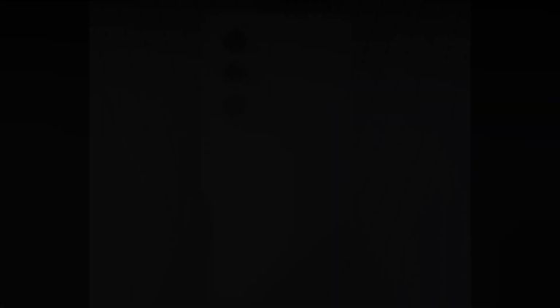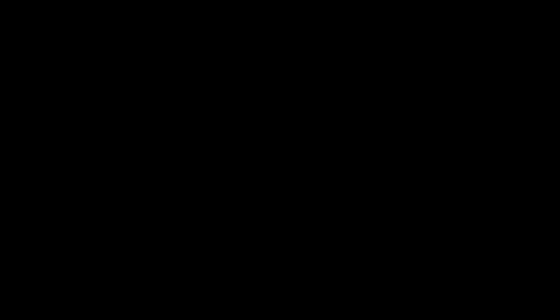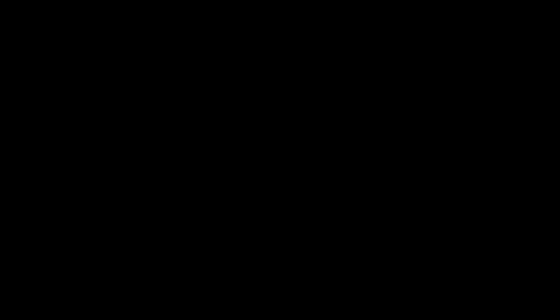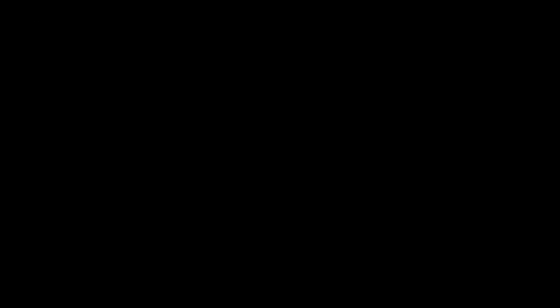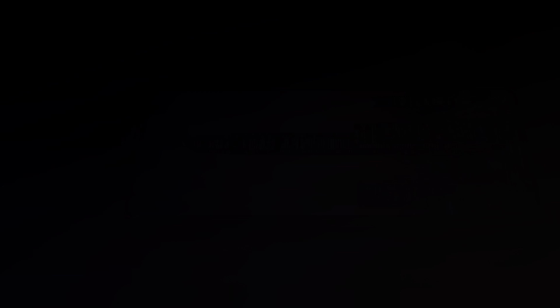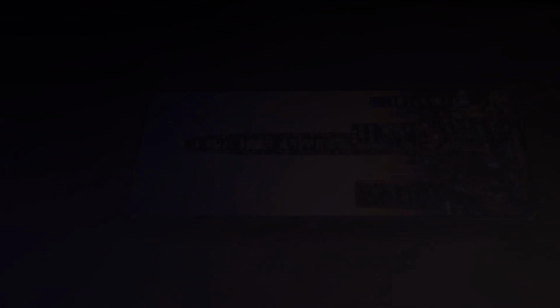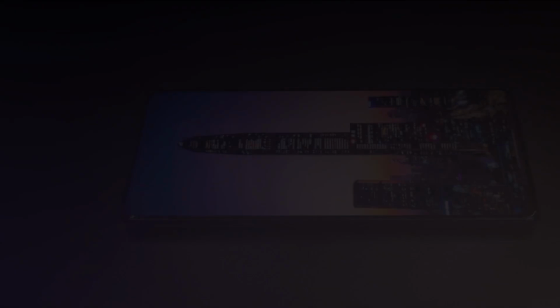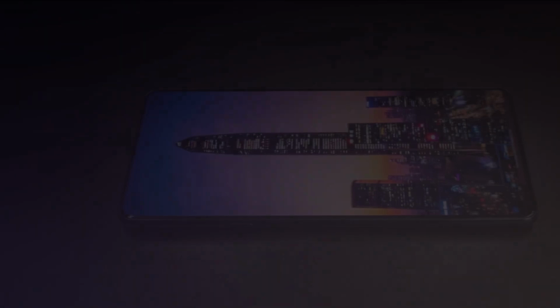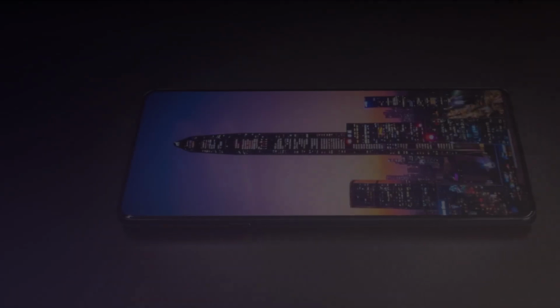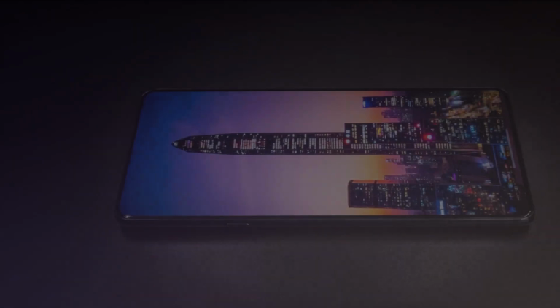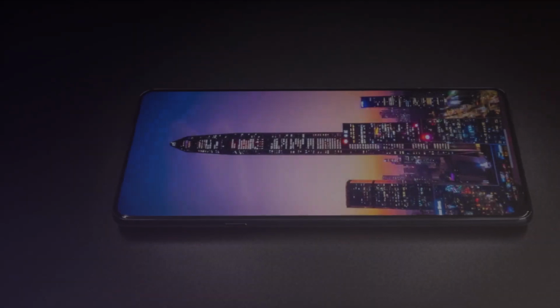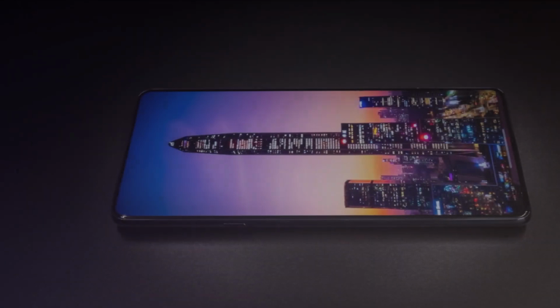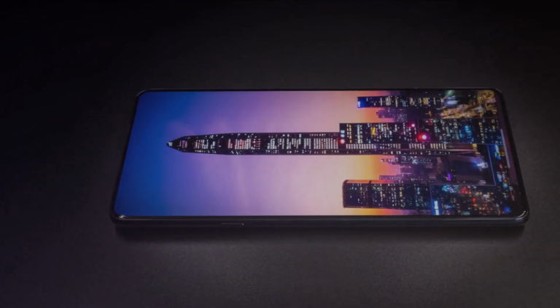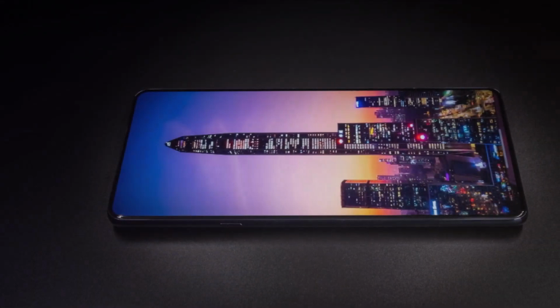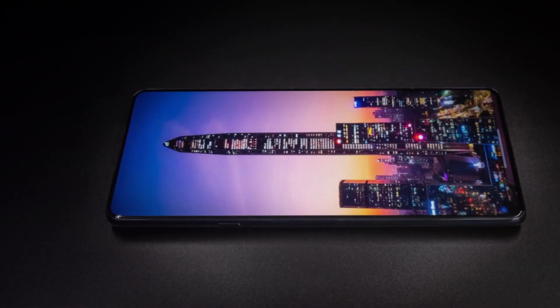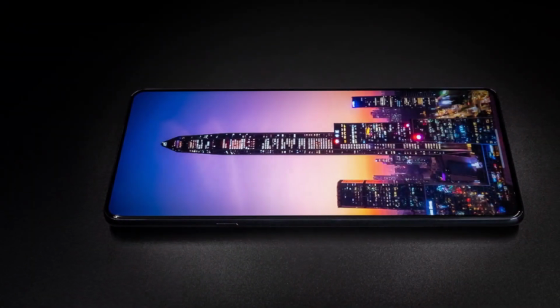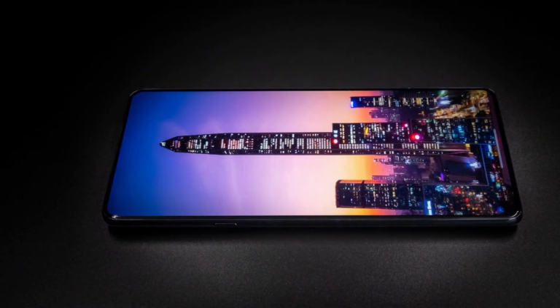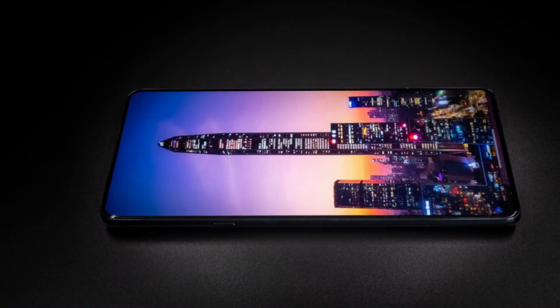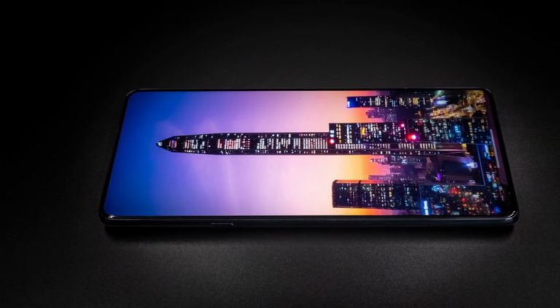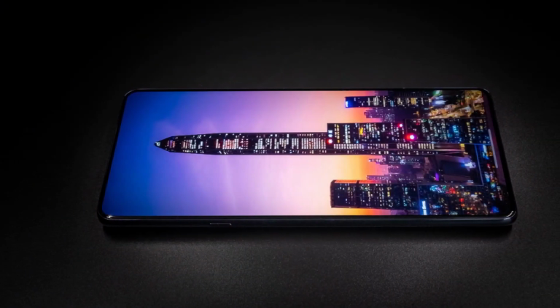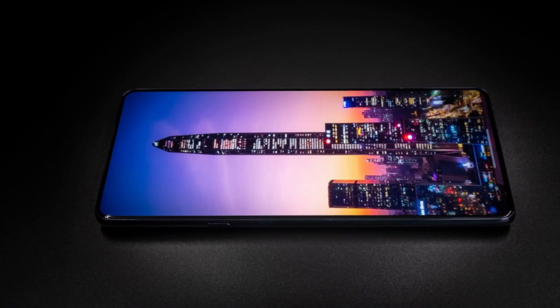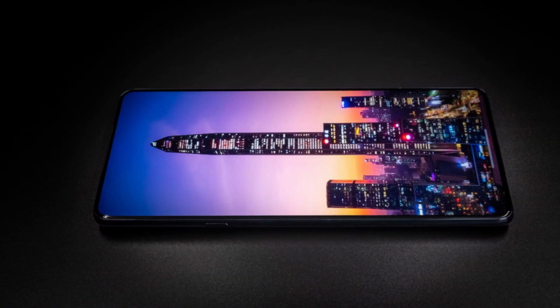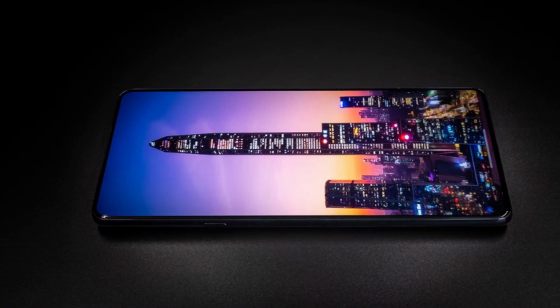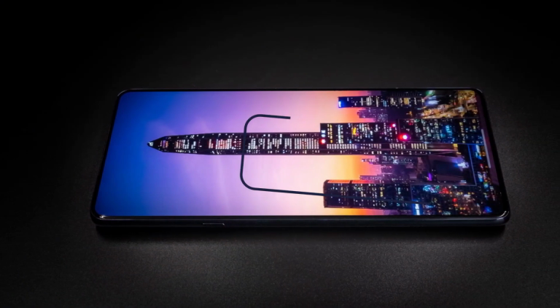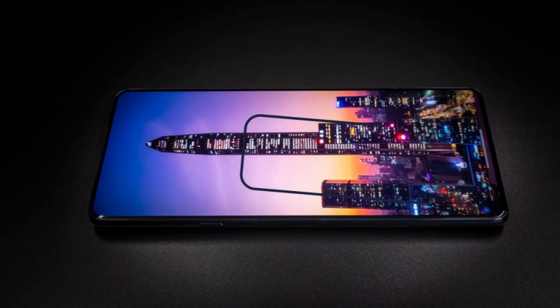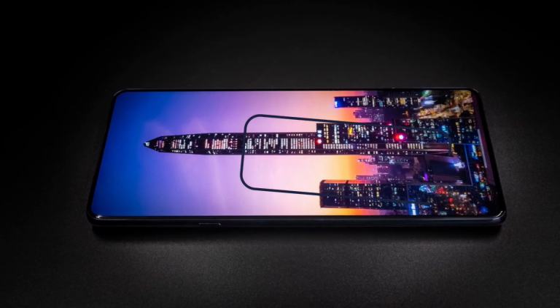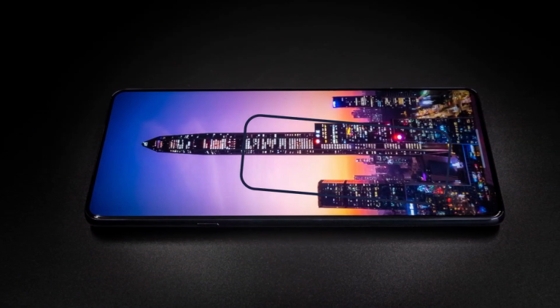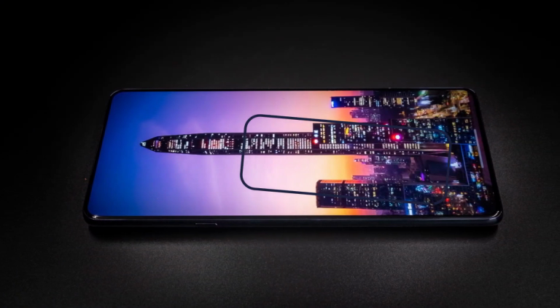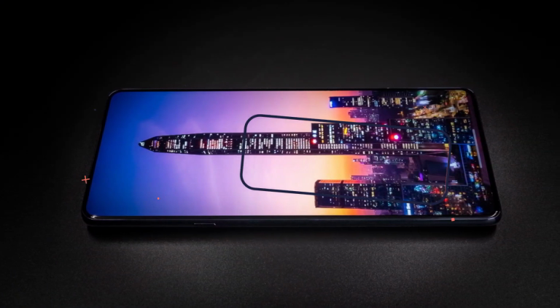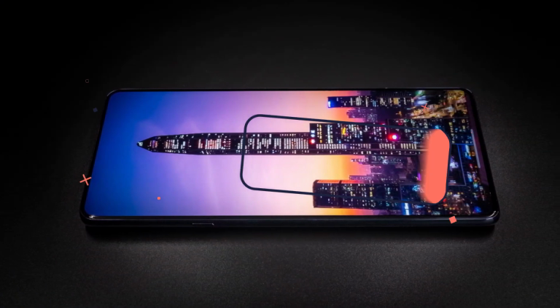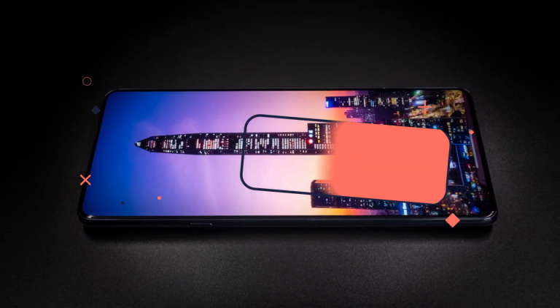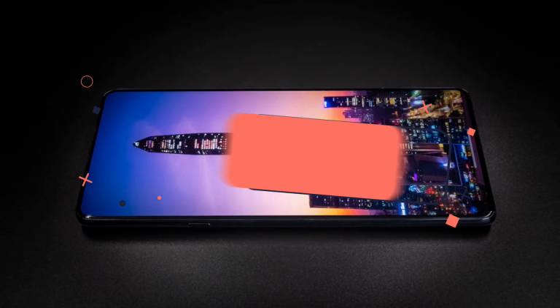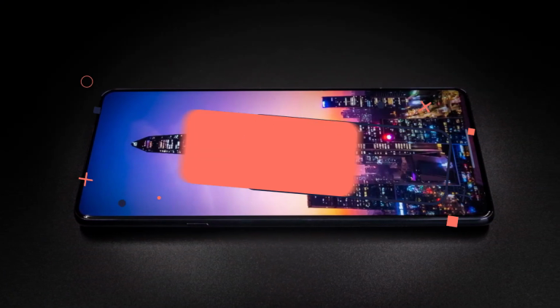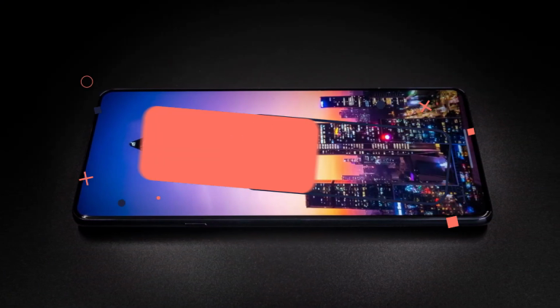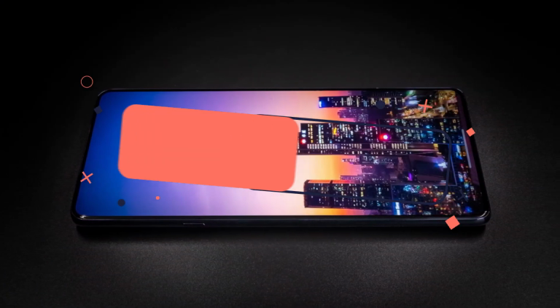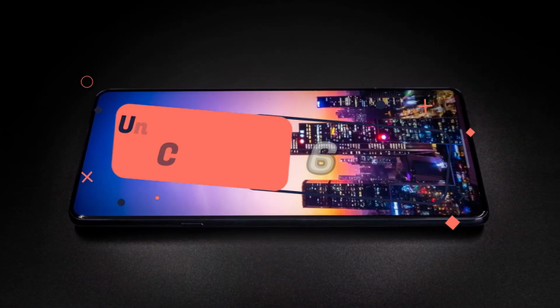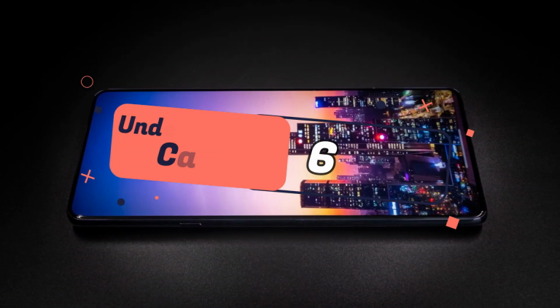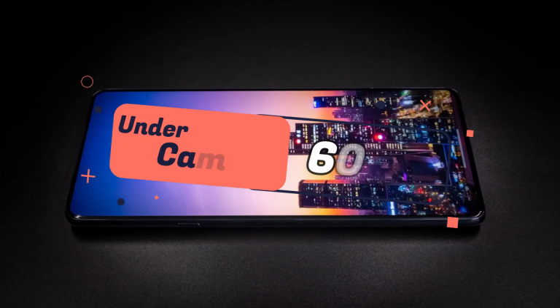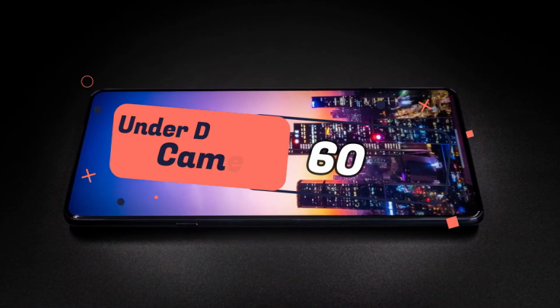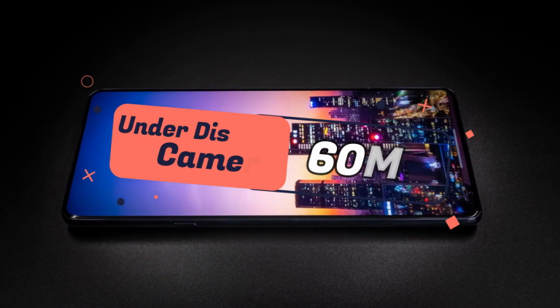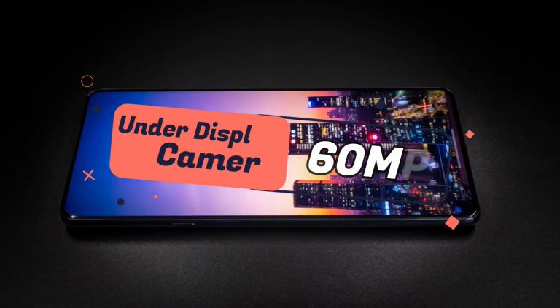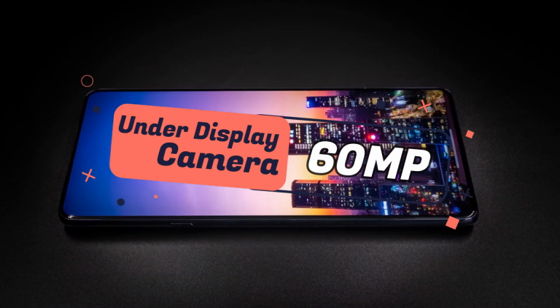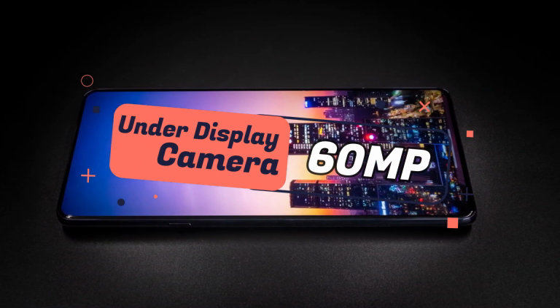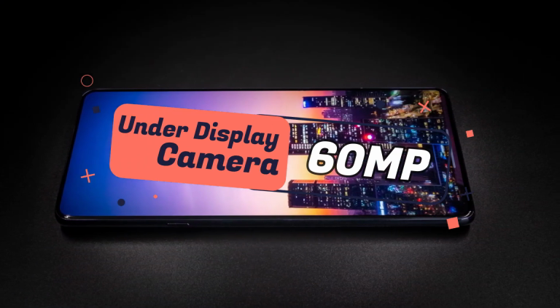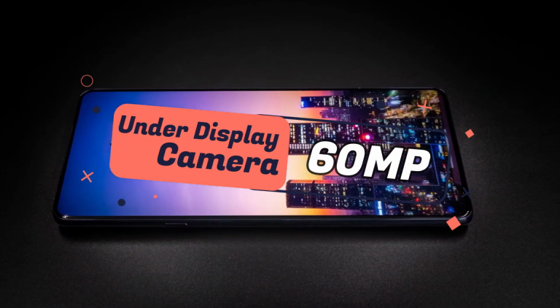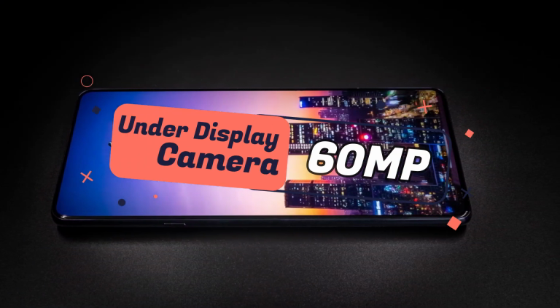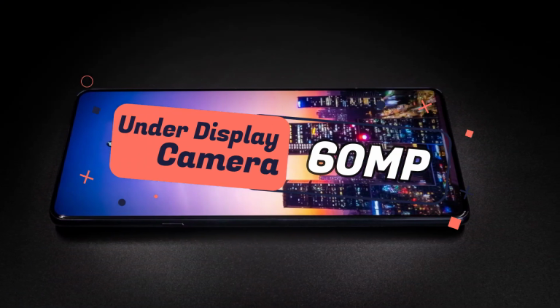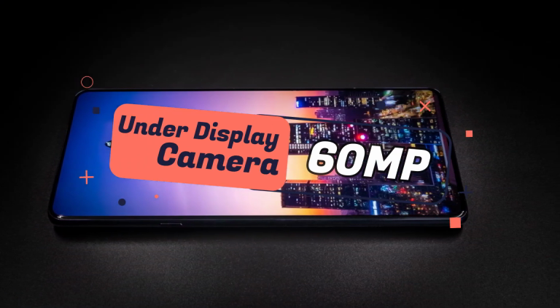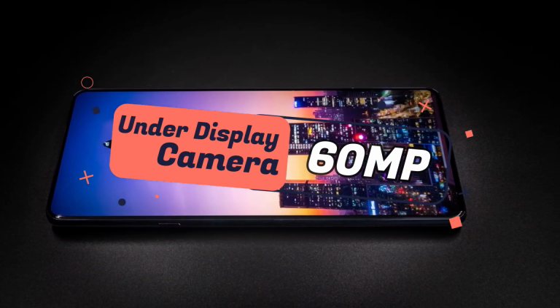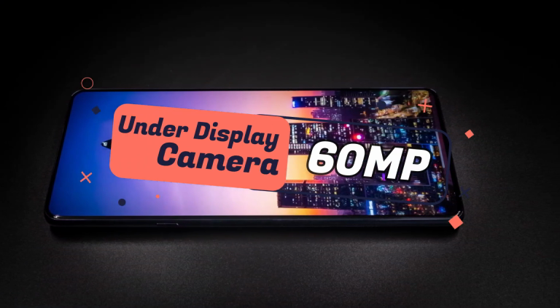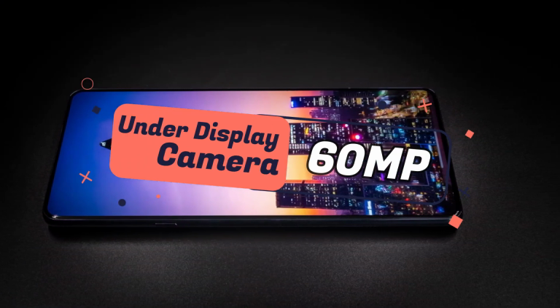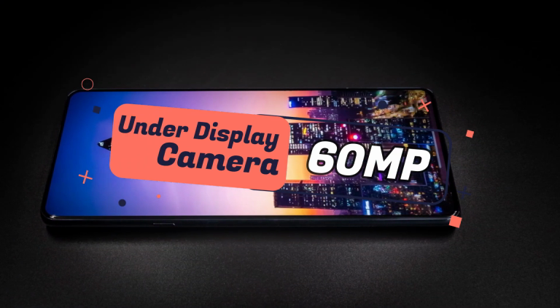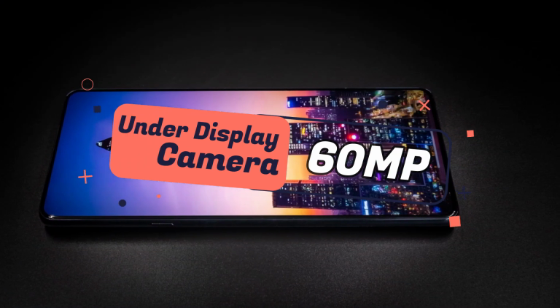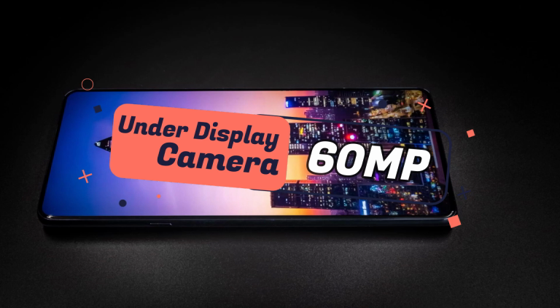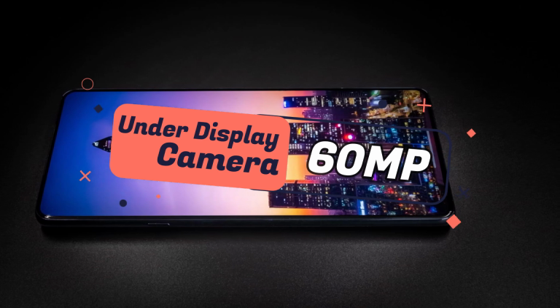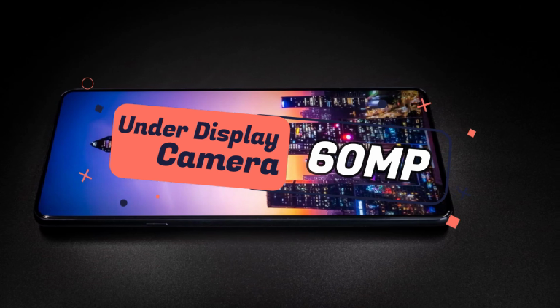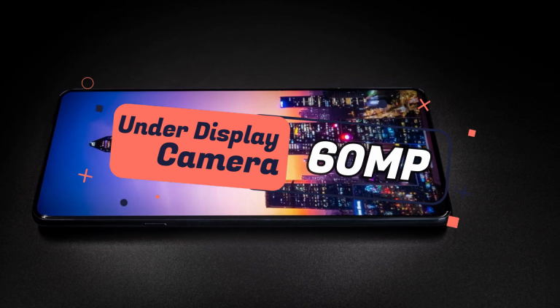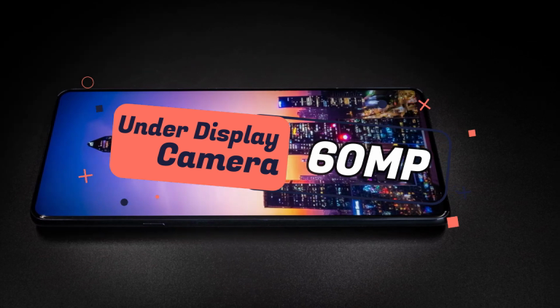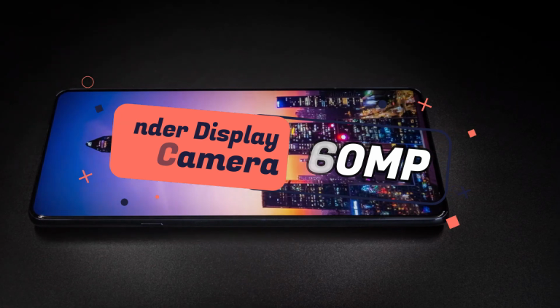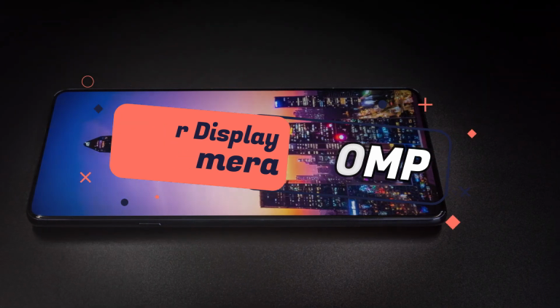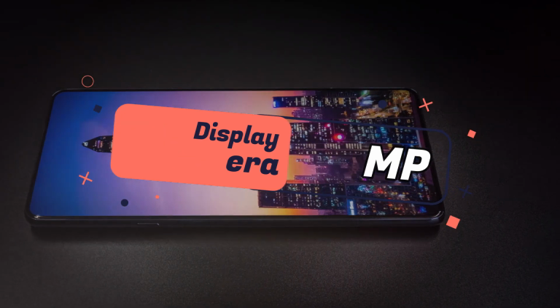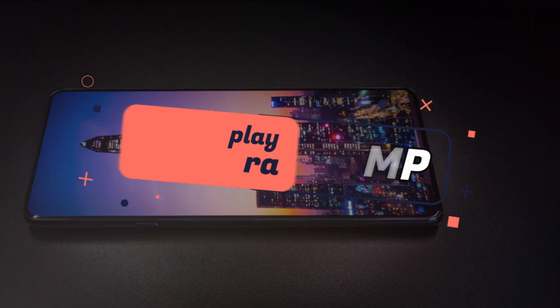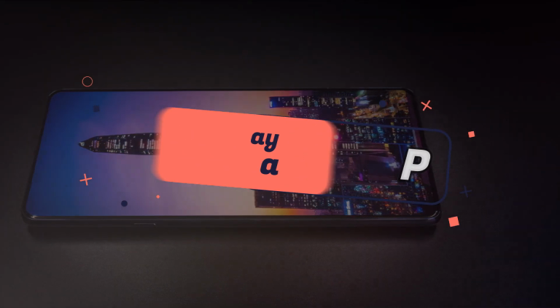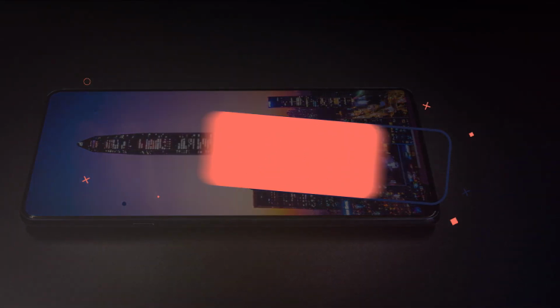The Motorola Edge X30 features under-display camera technology, and that is also a 60 megapixel selfie camera.